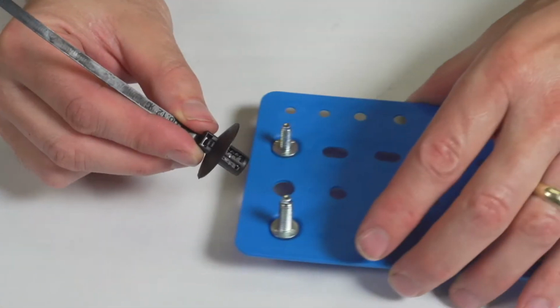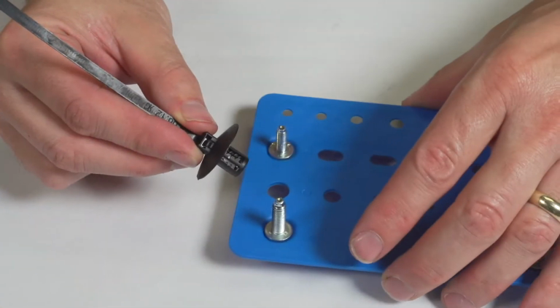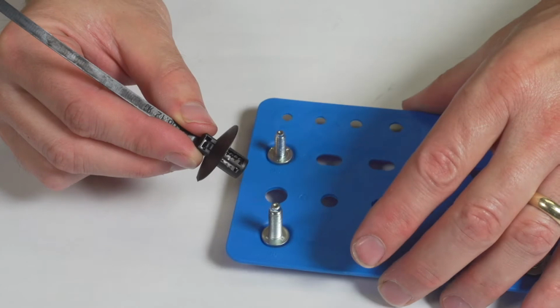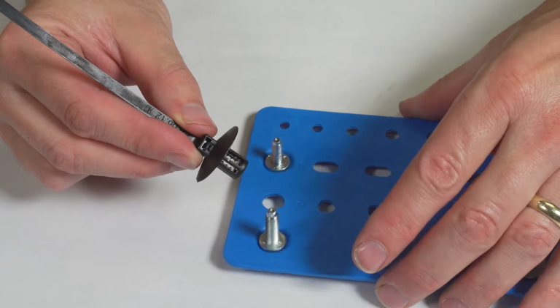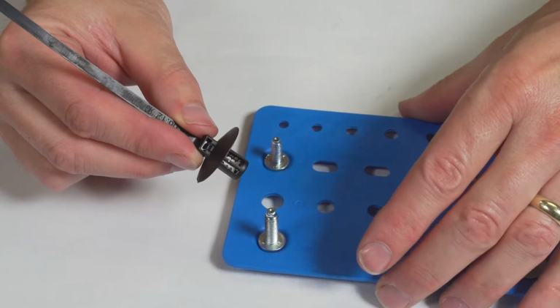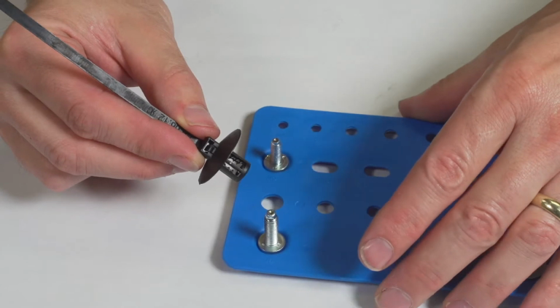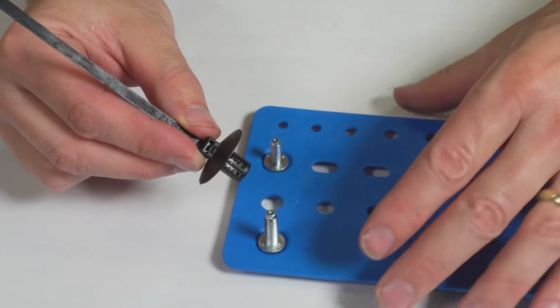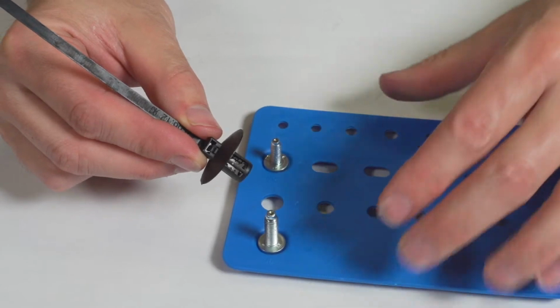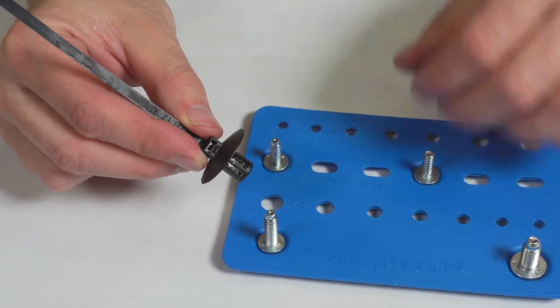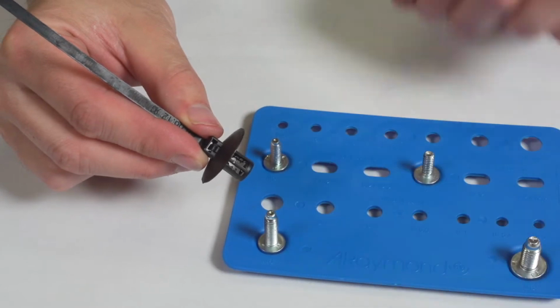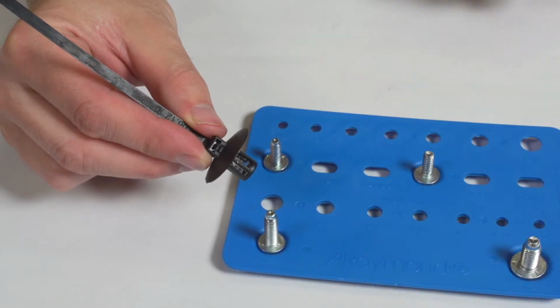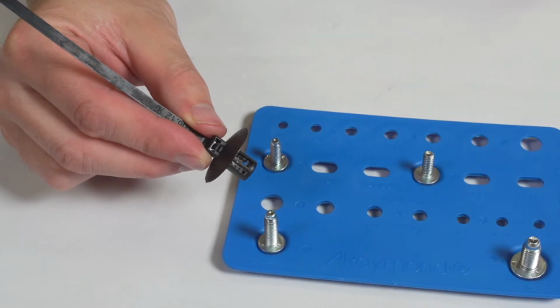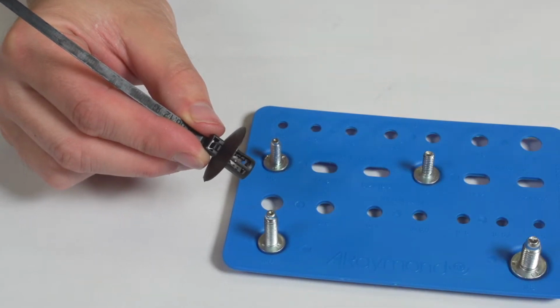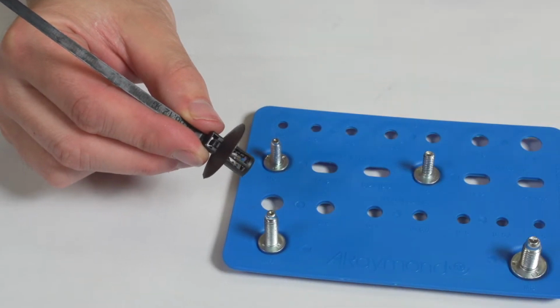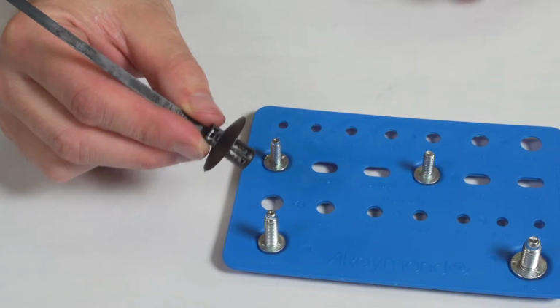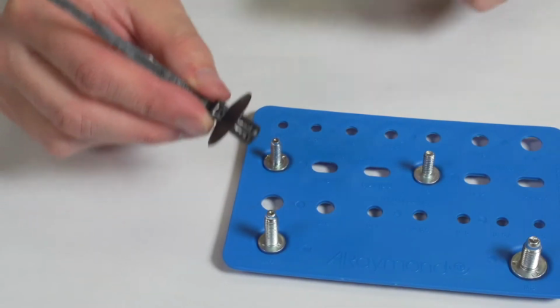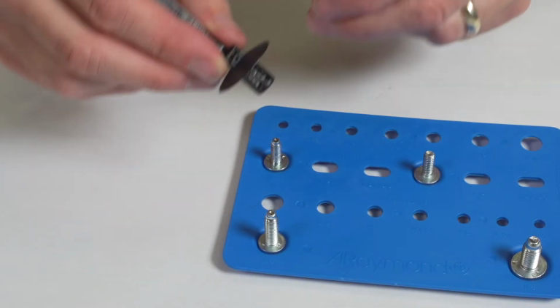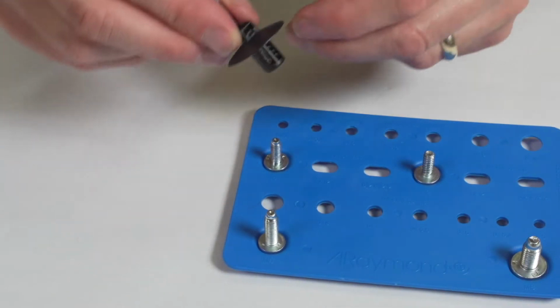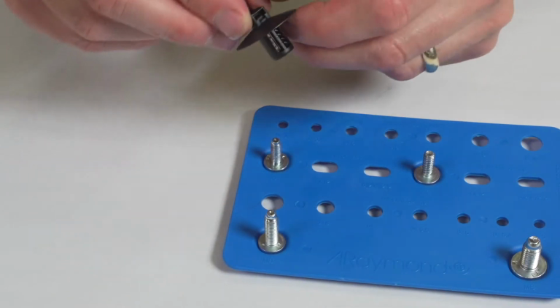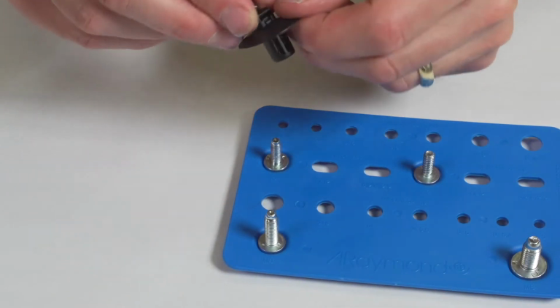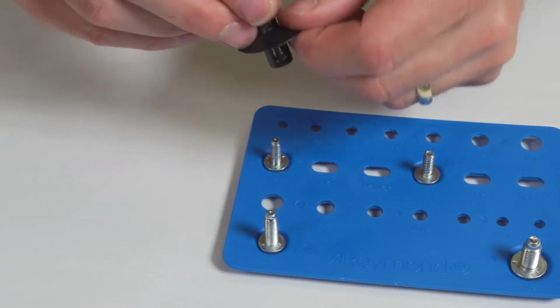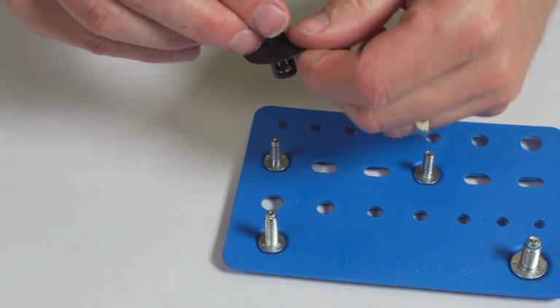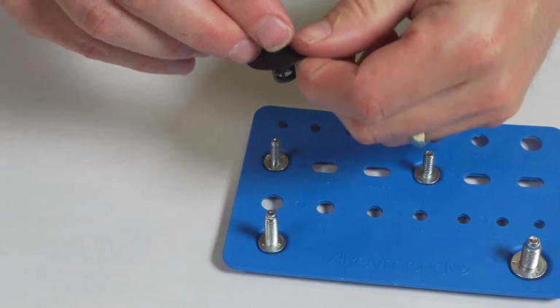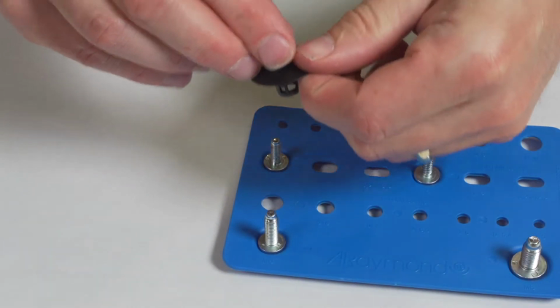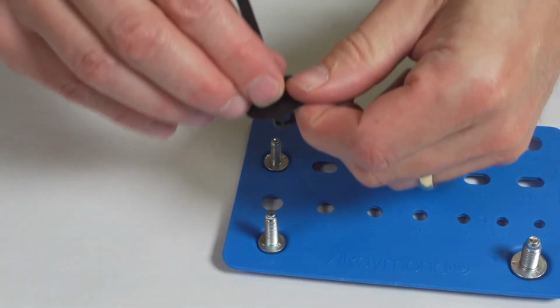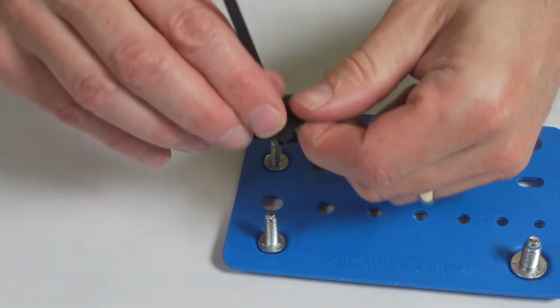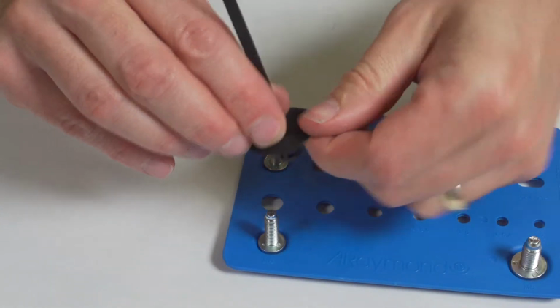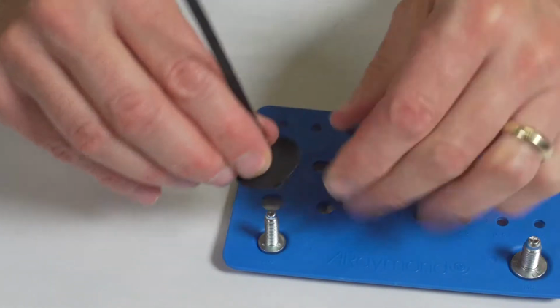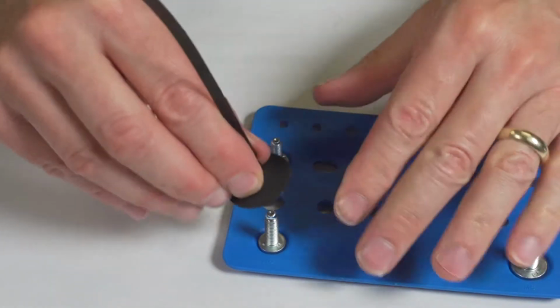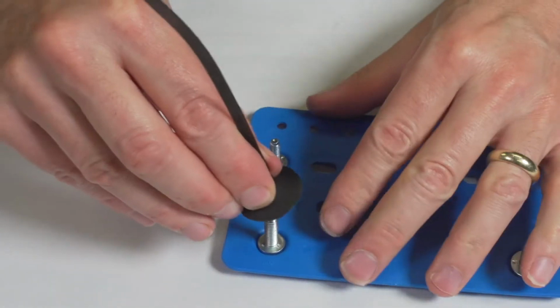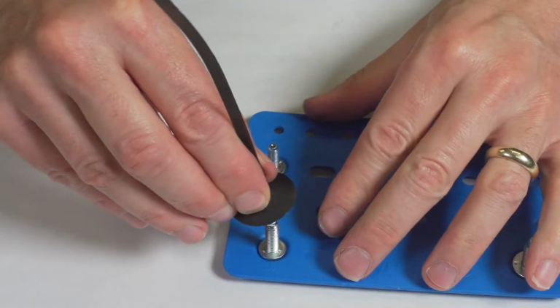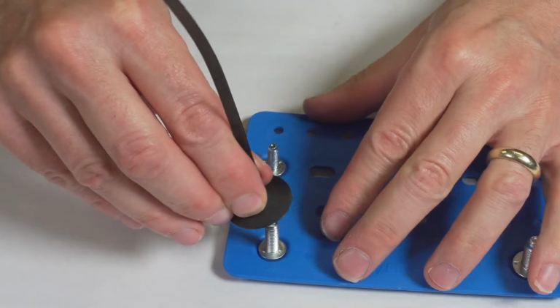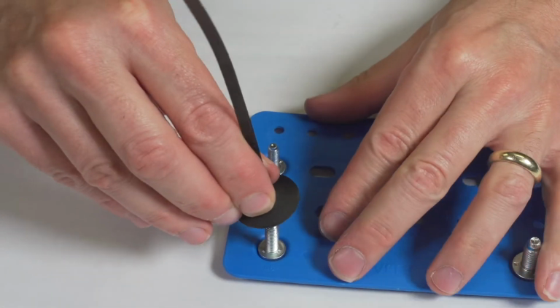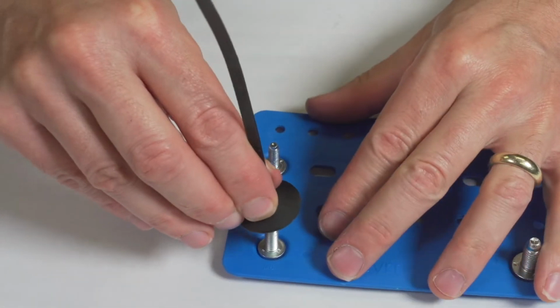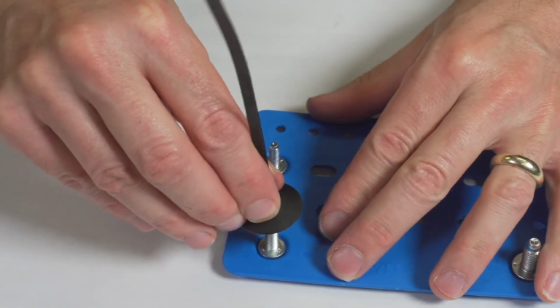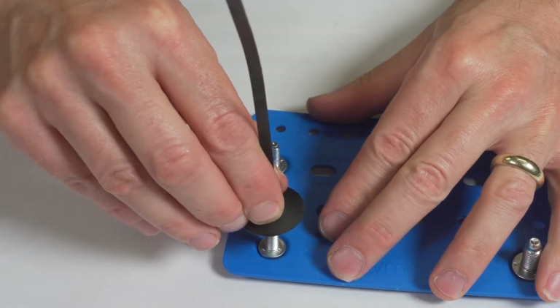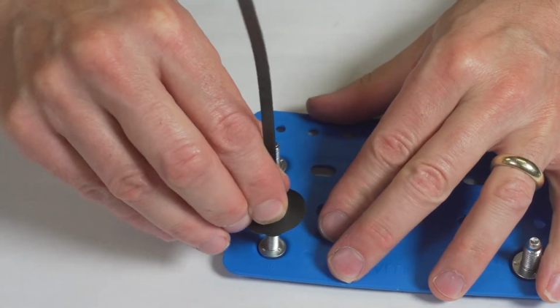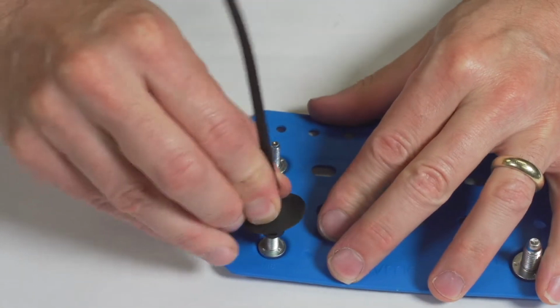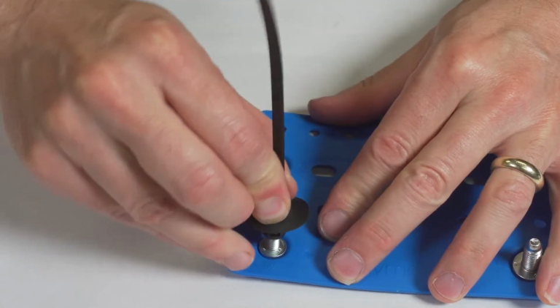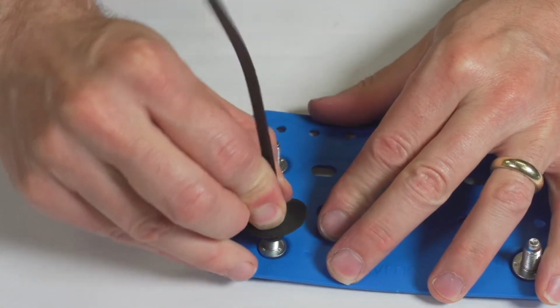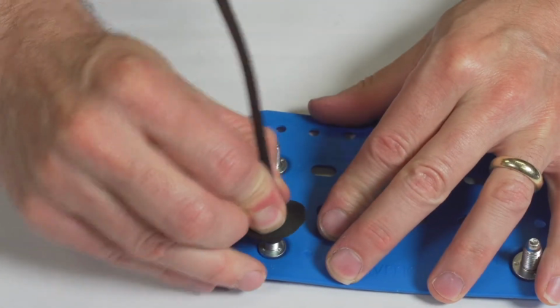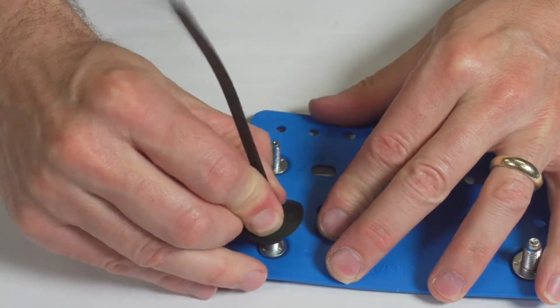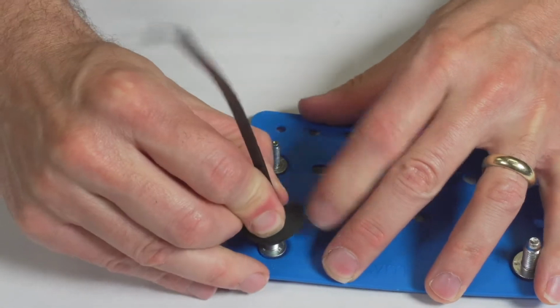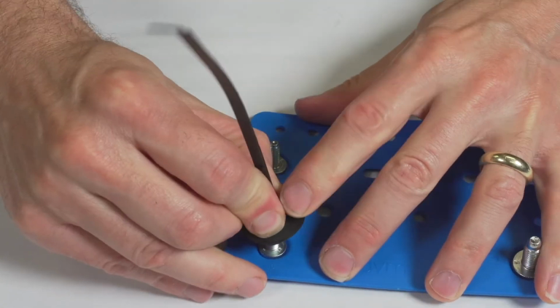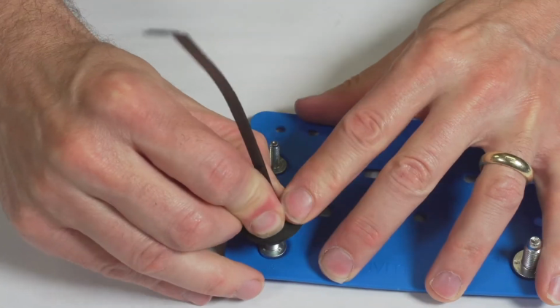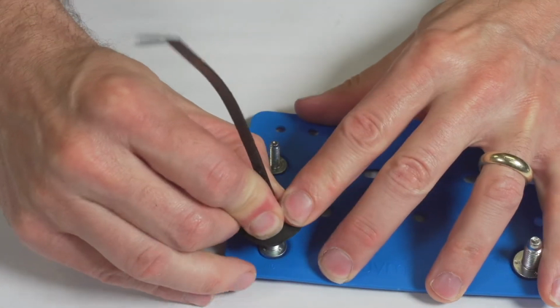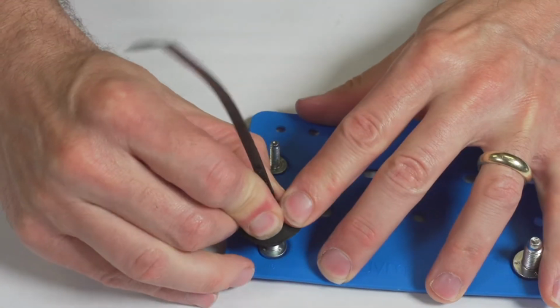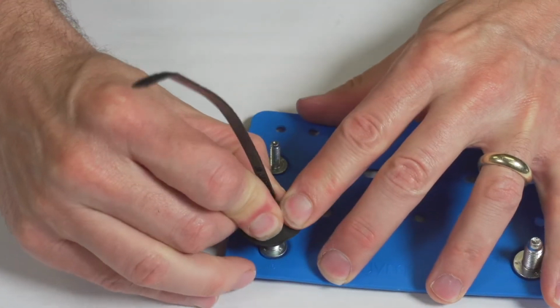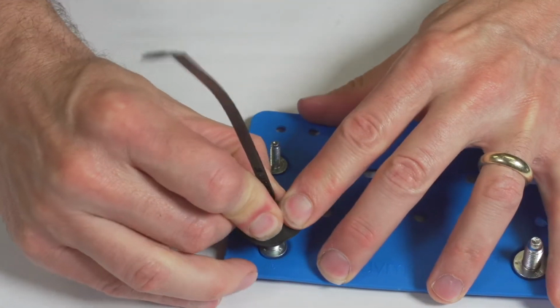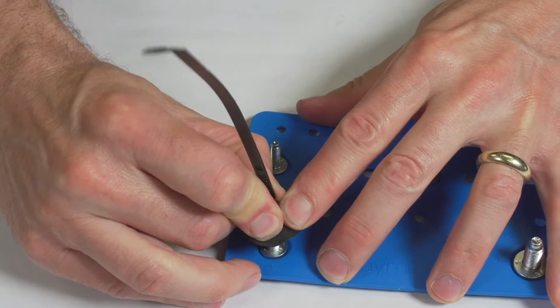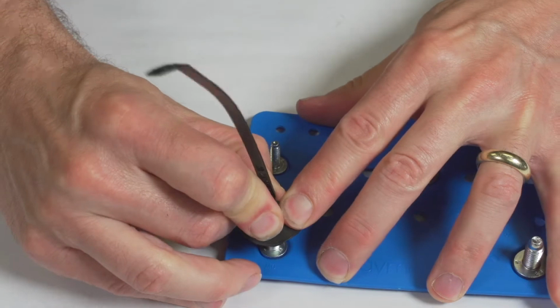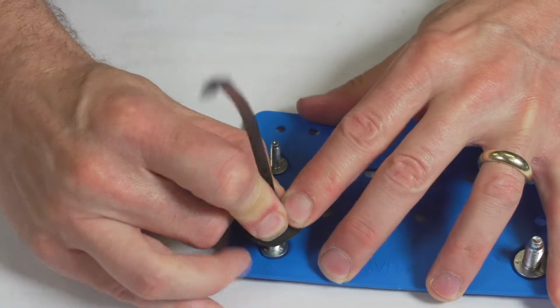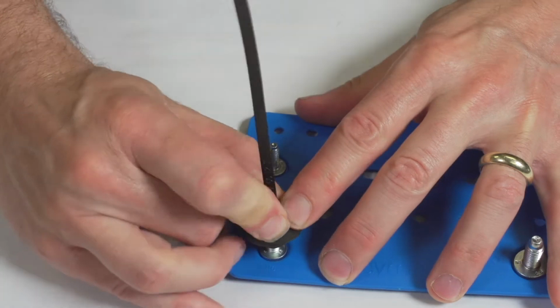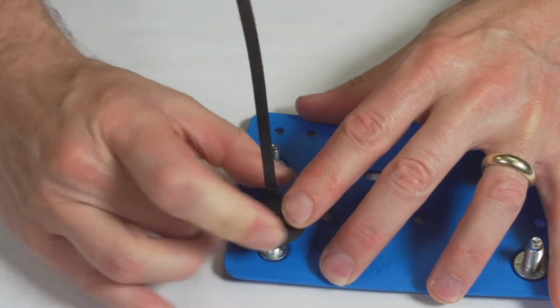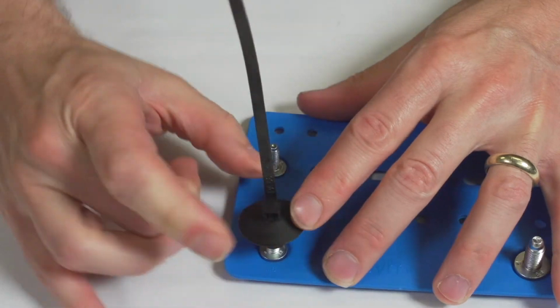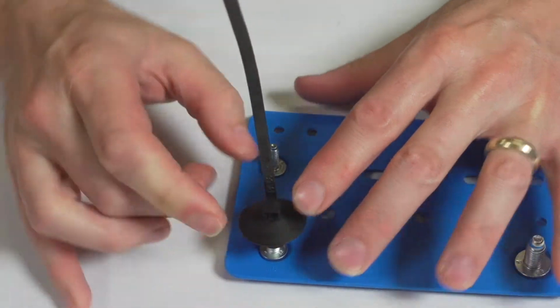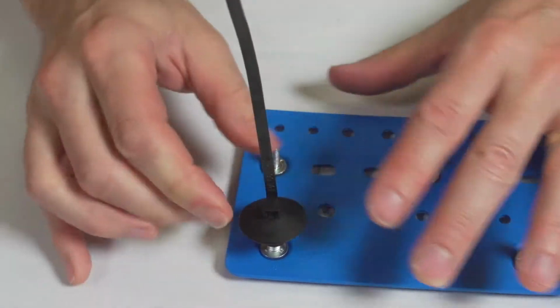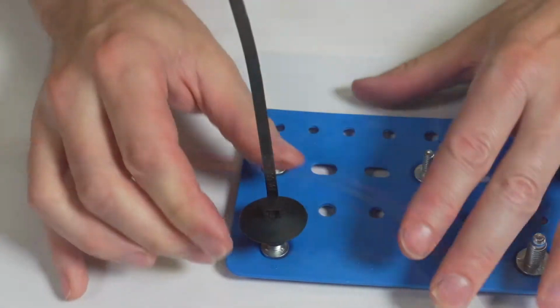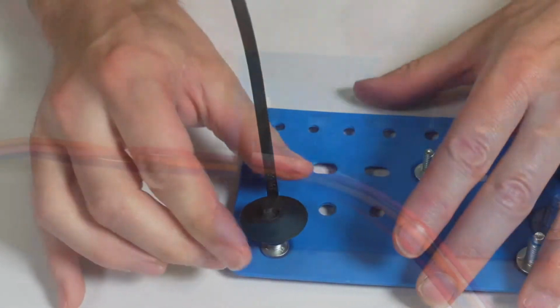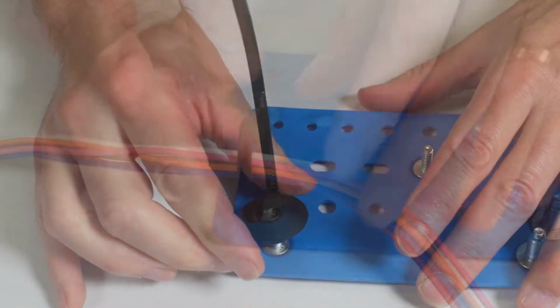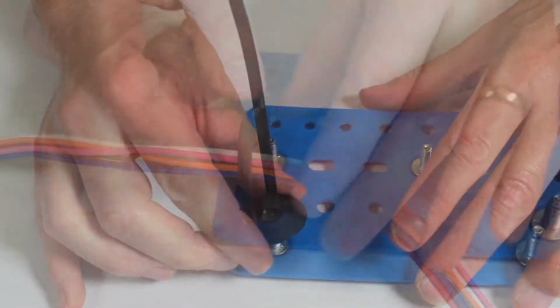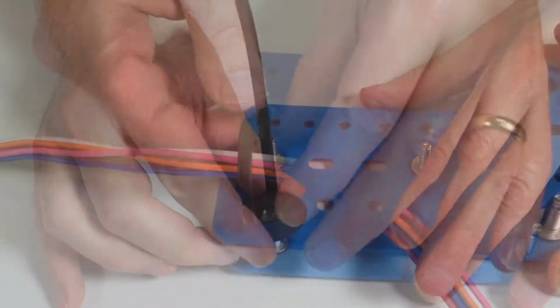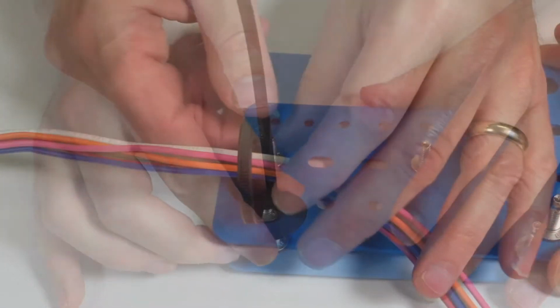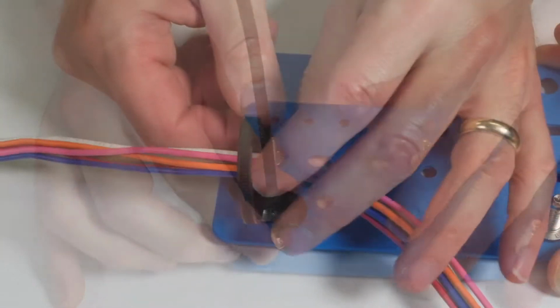This cable tie can be fixed on studs or onto a panel with a welded stud. It has an integrated female clip.